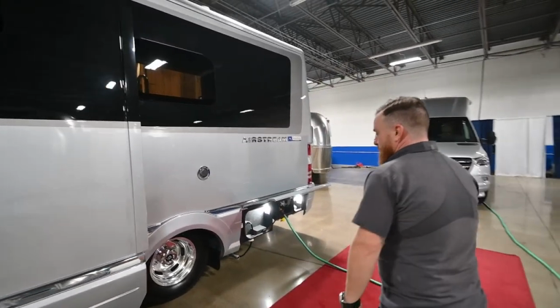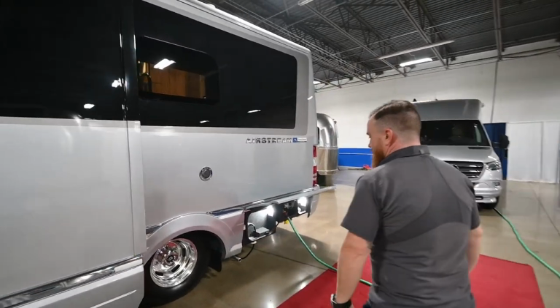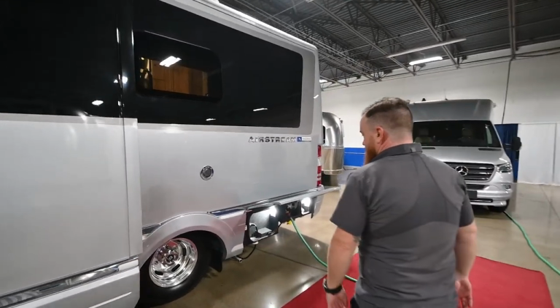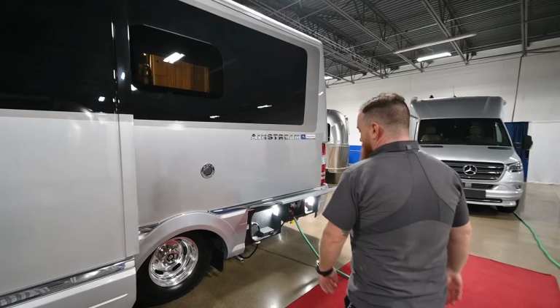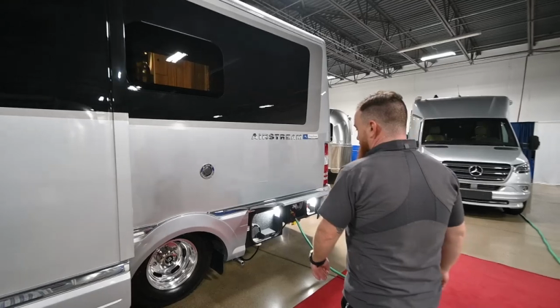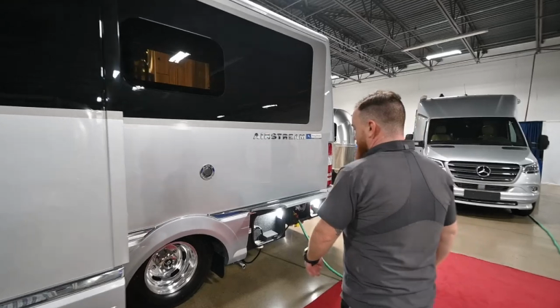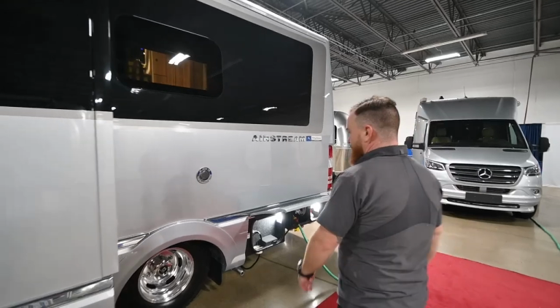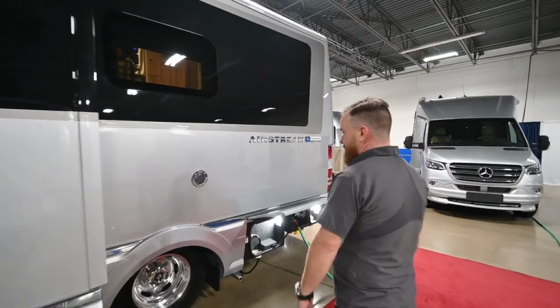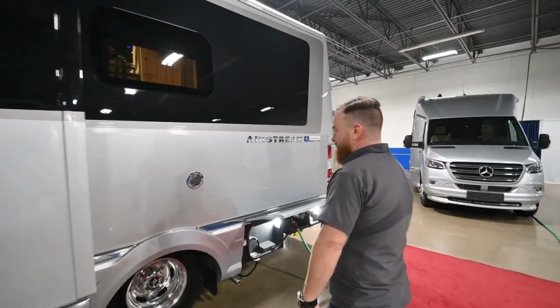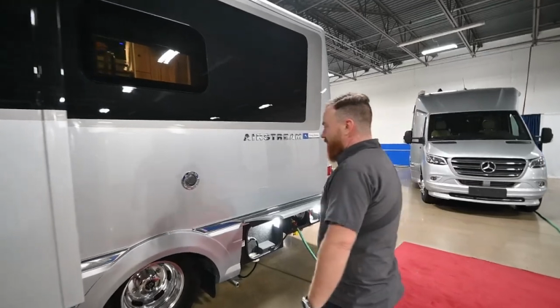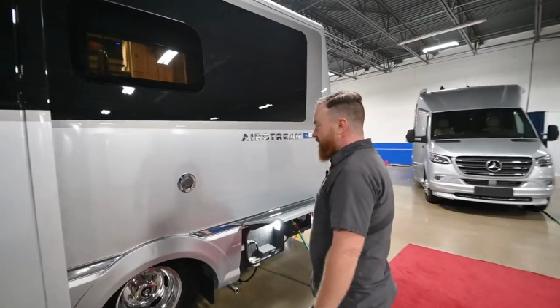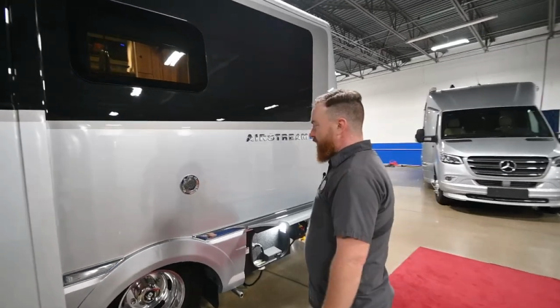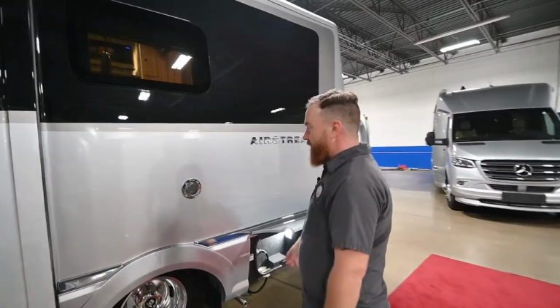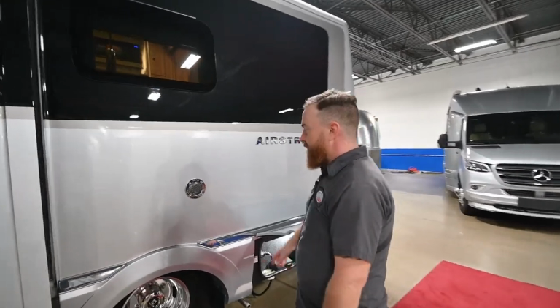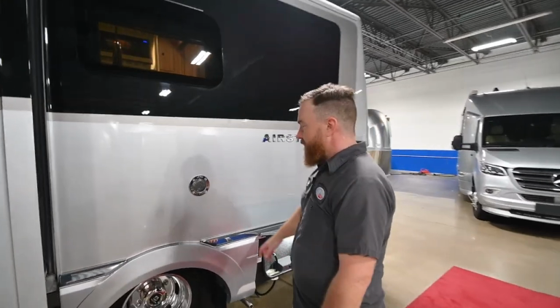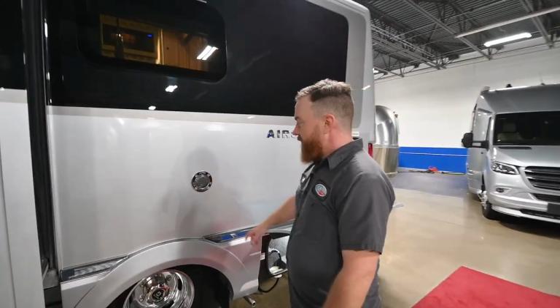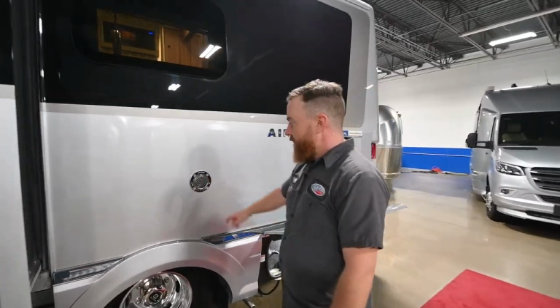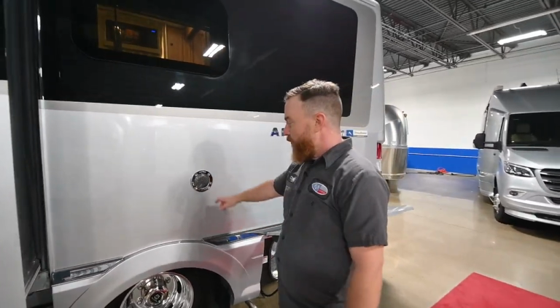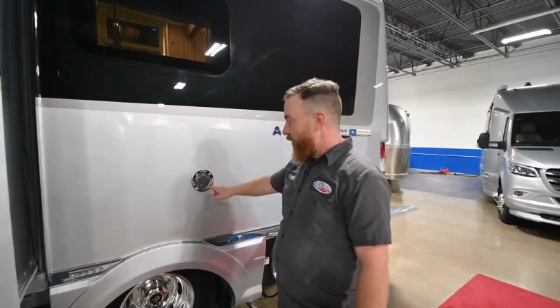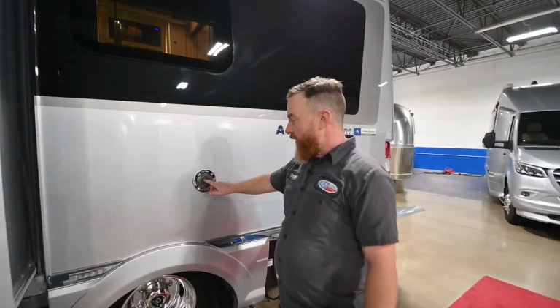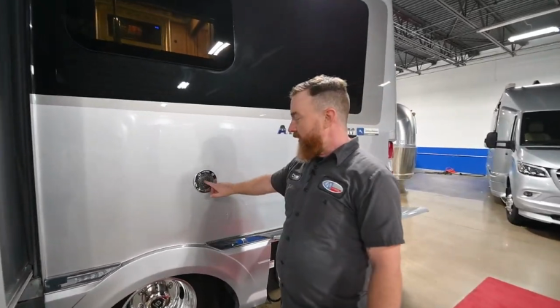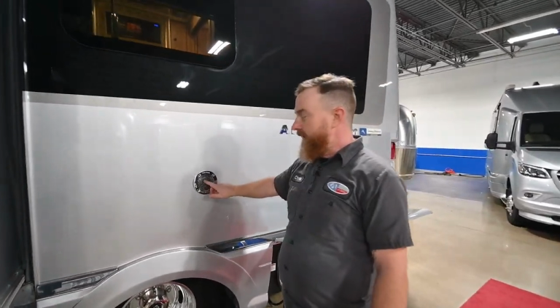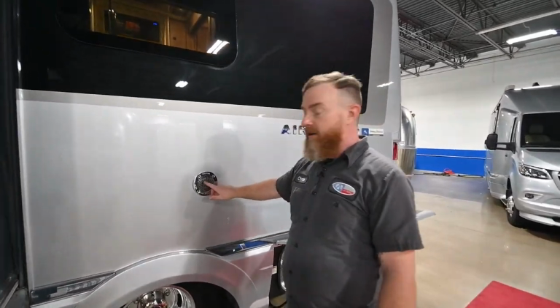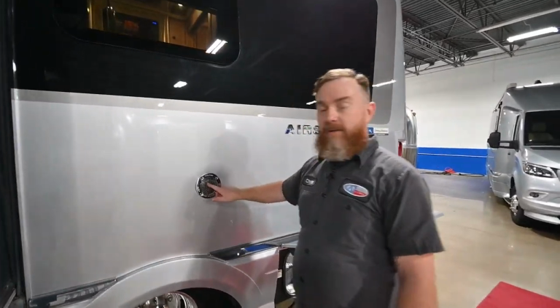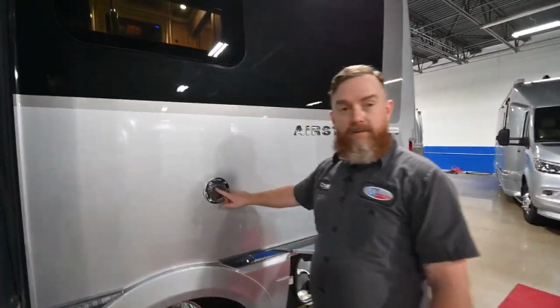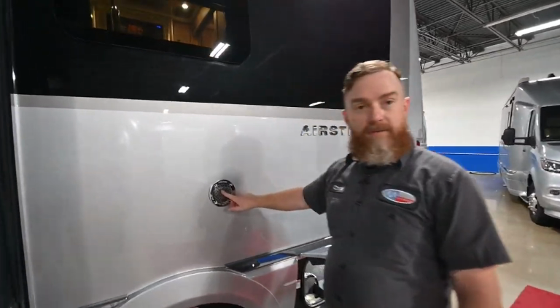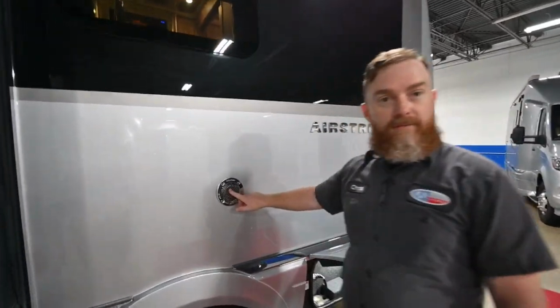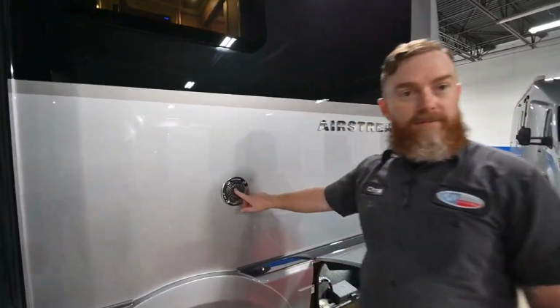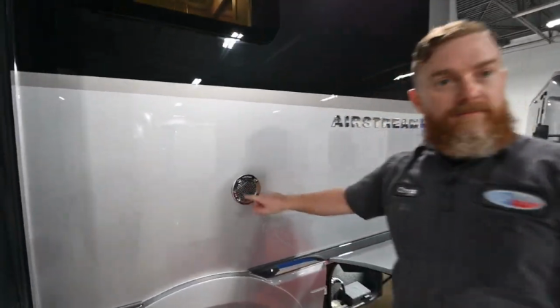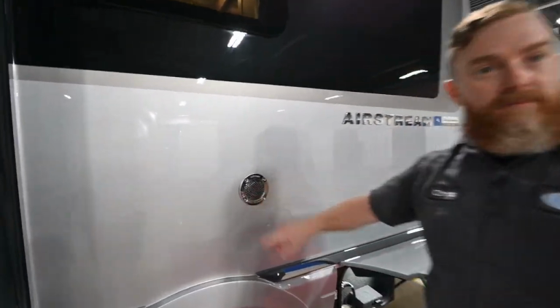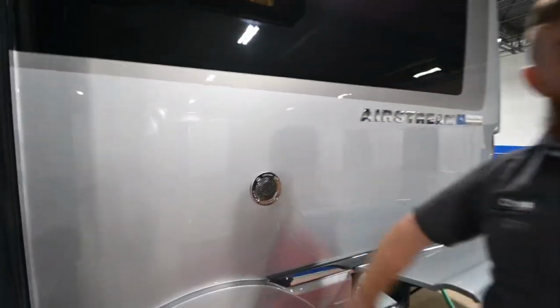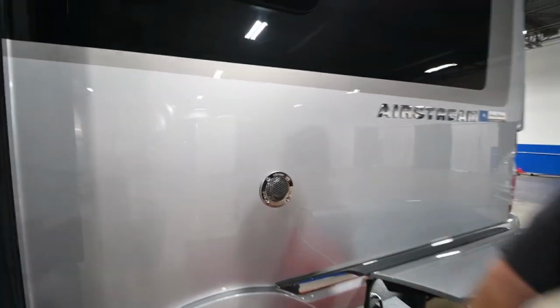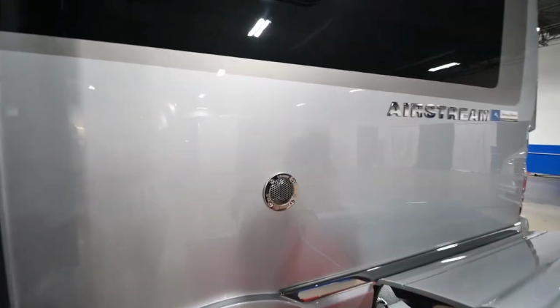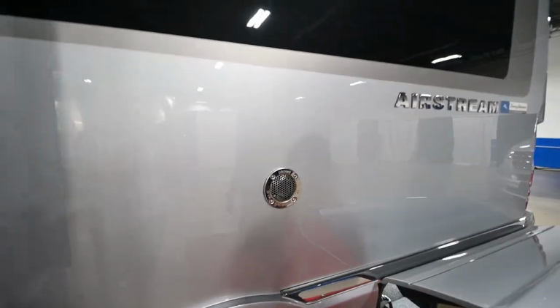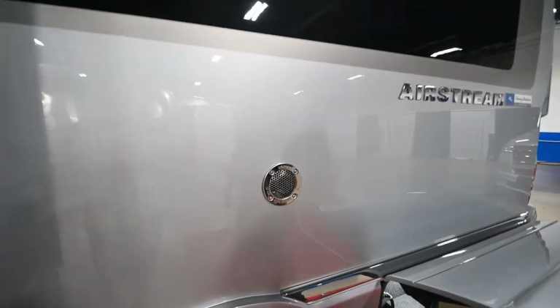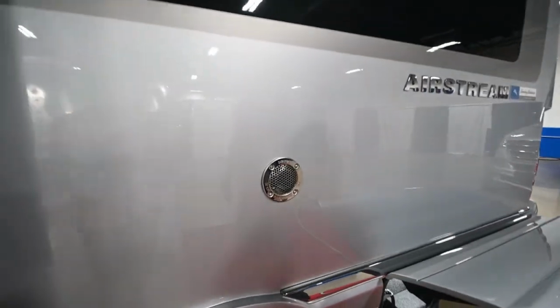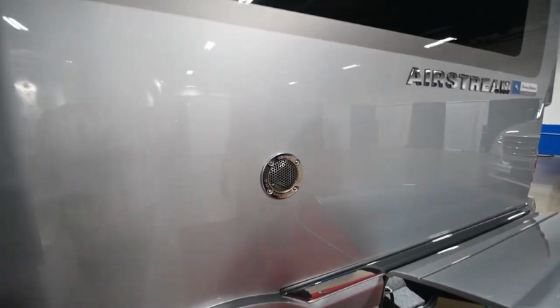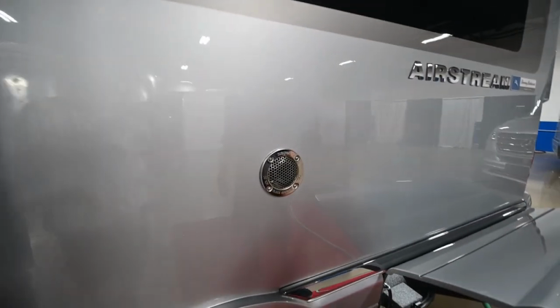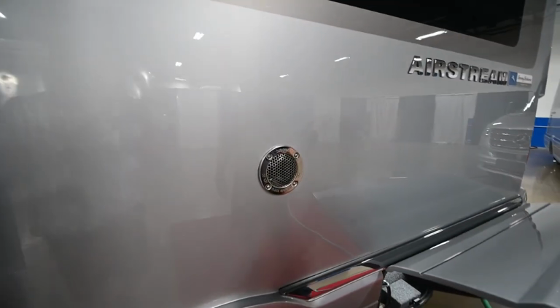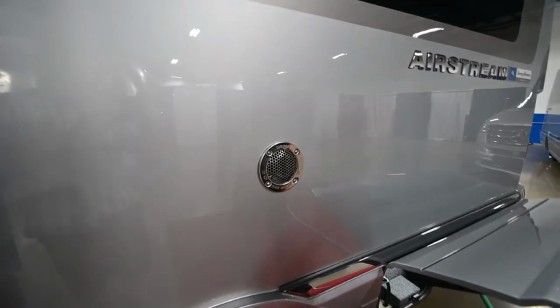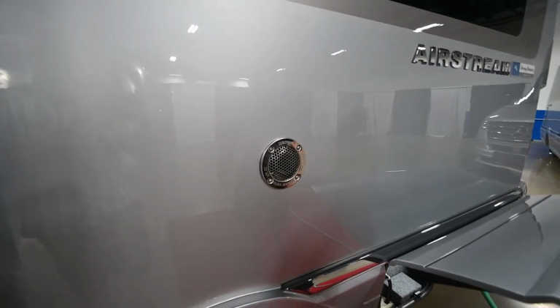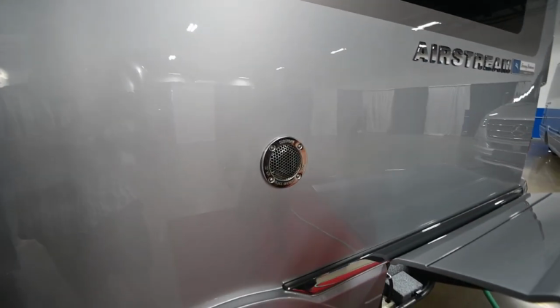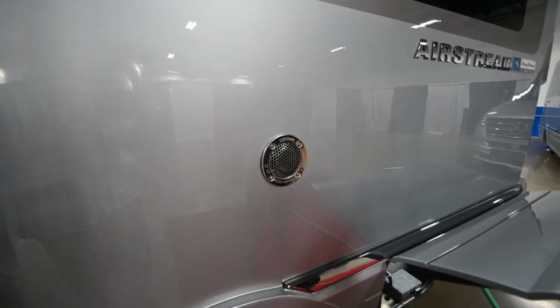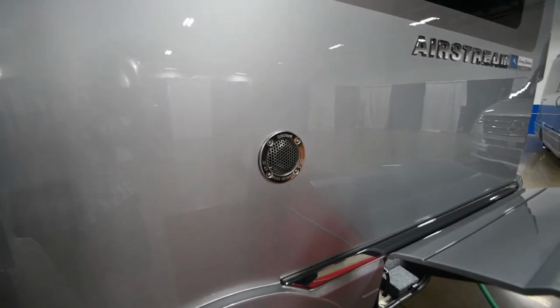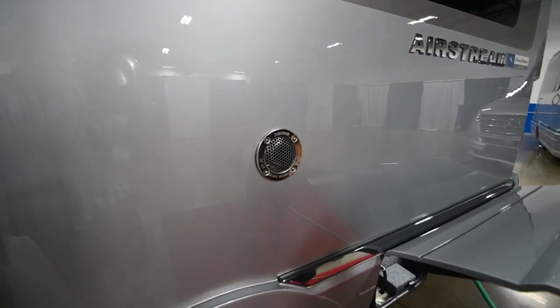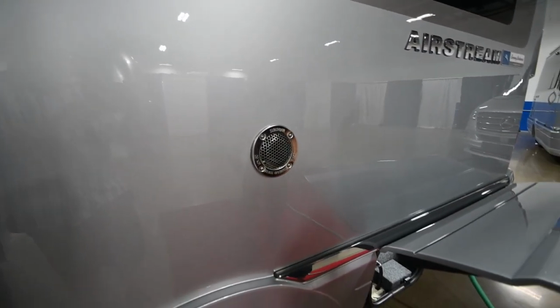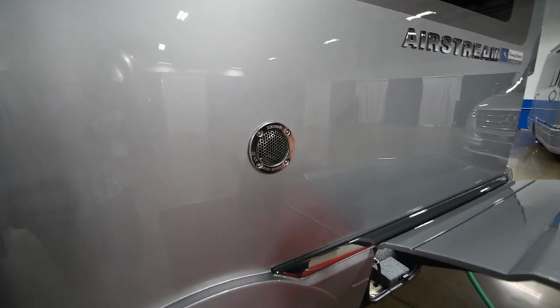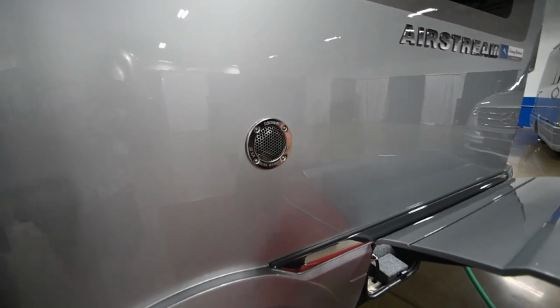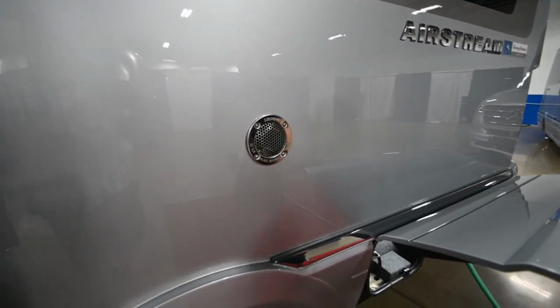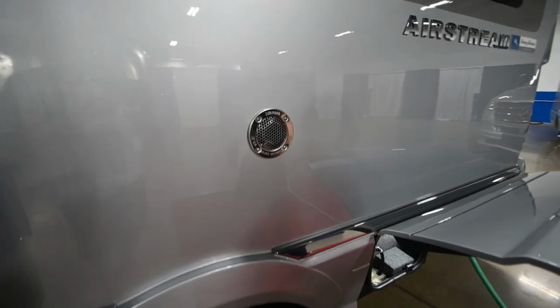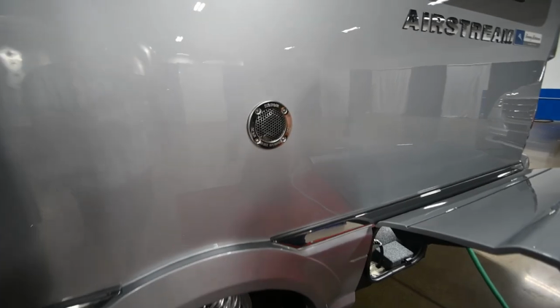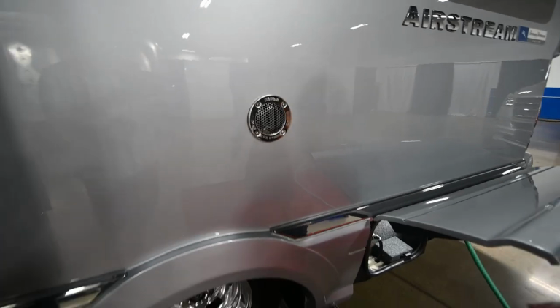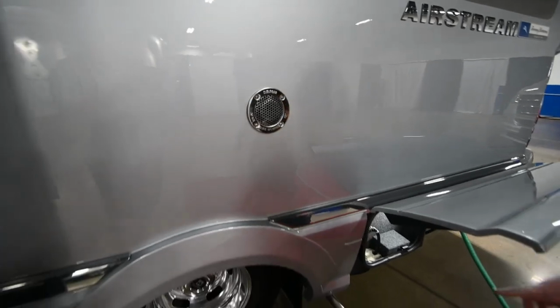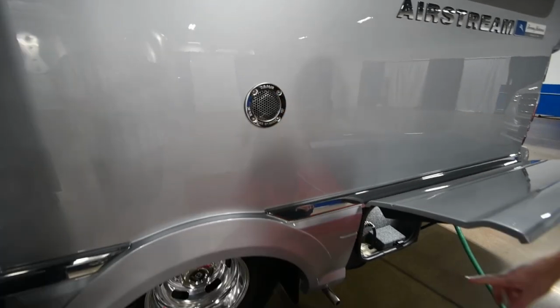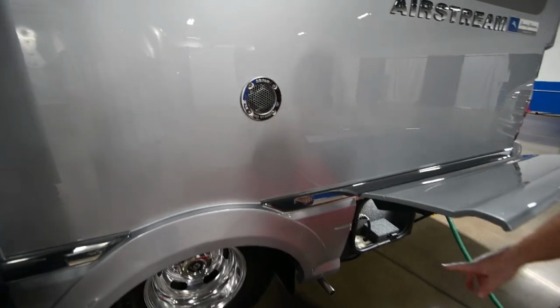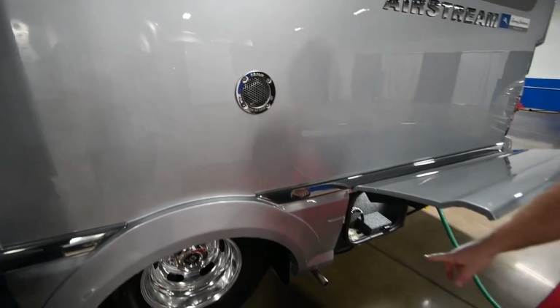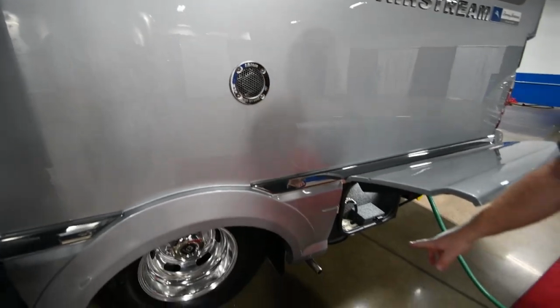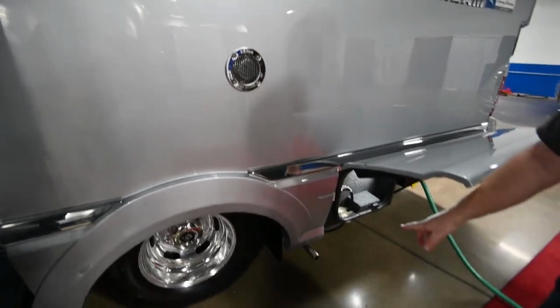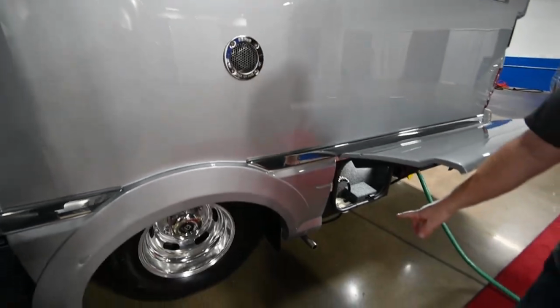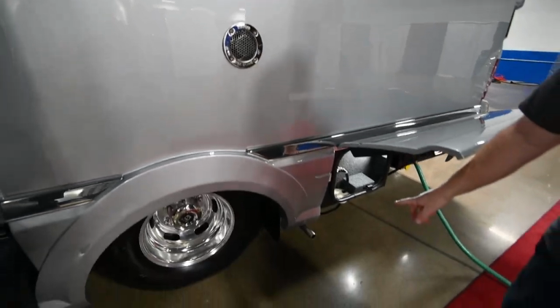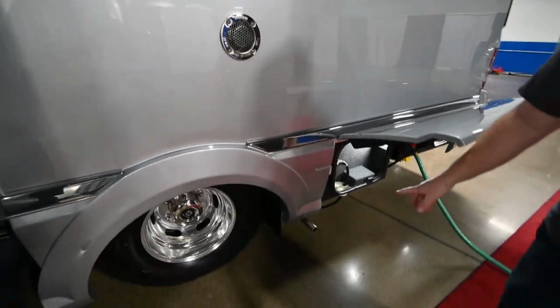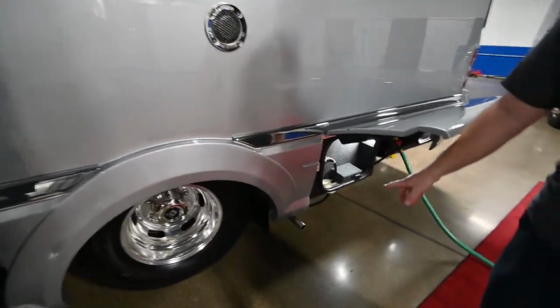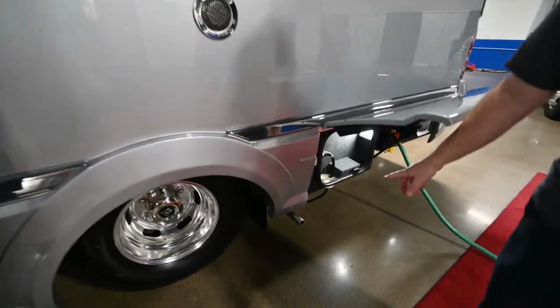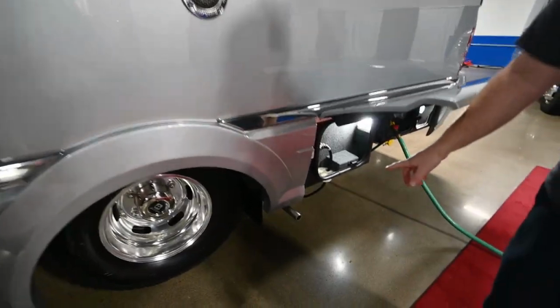Next we'll have the exhaust for the water heater, and down below we're going to have the exhaust for the generator.